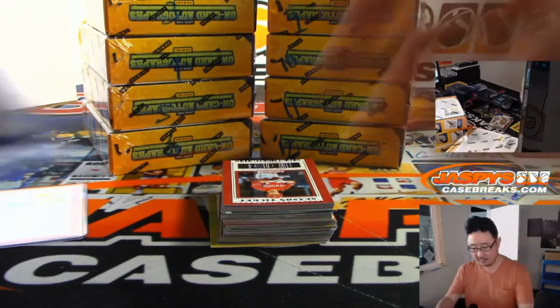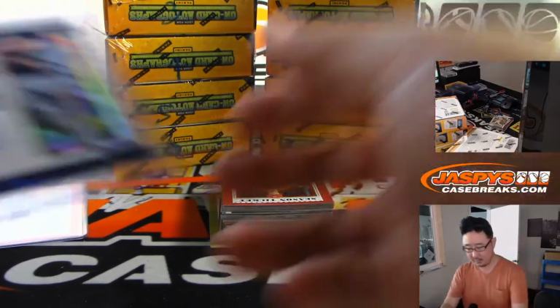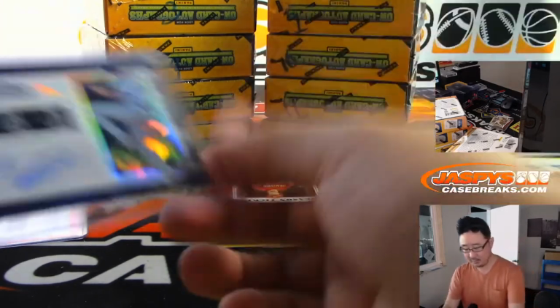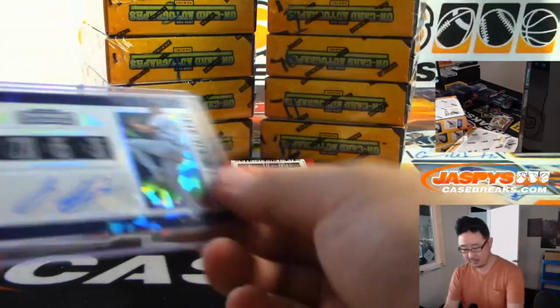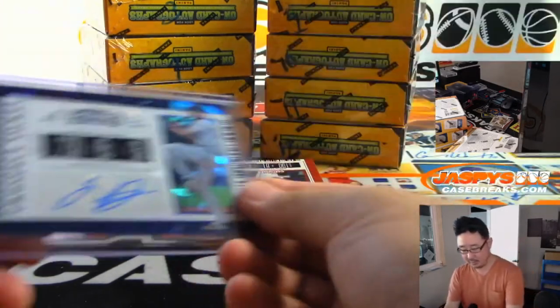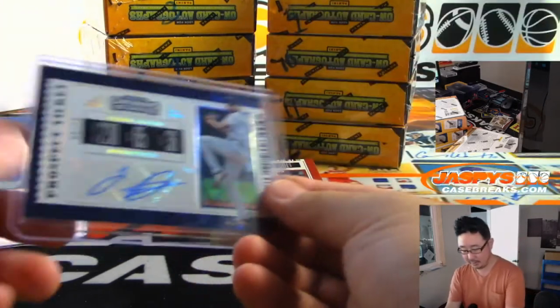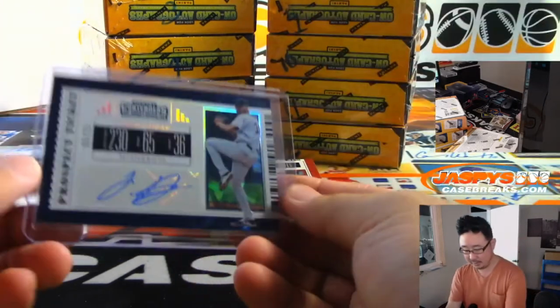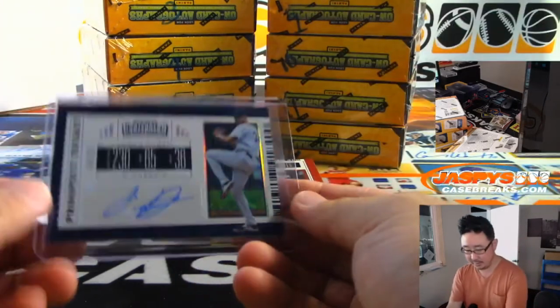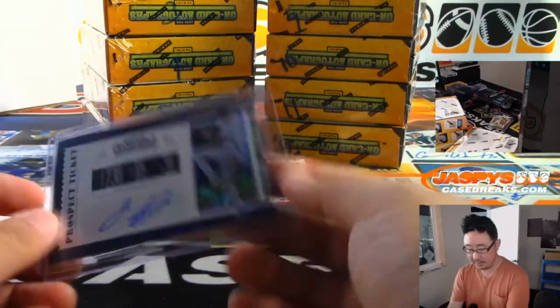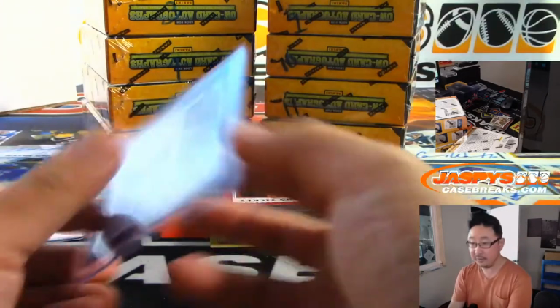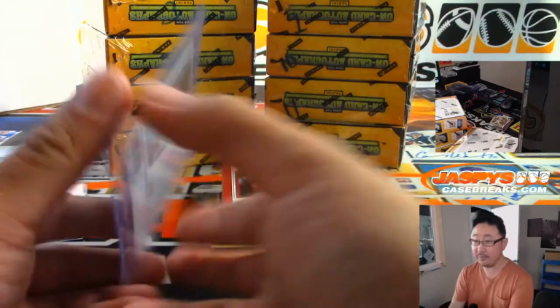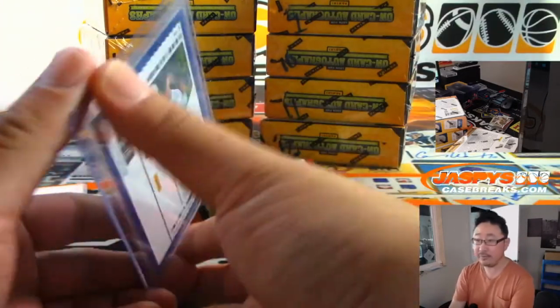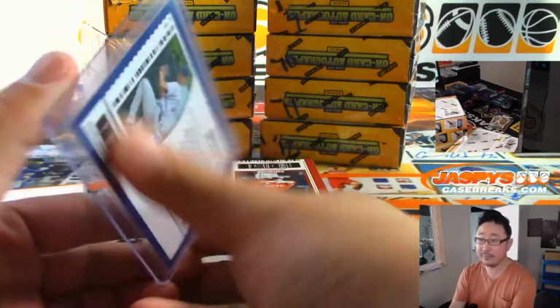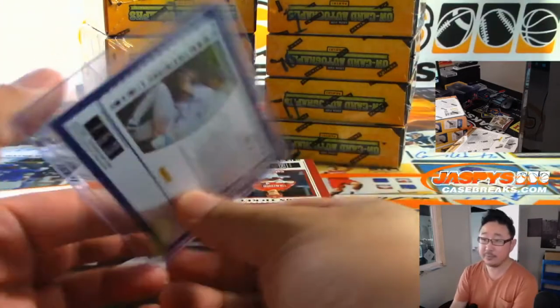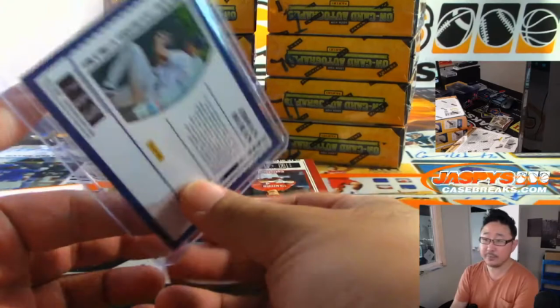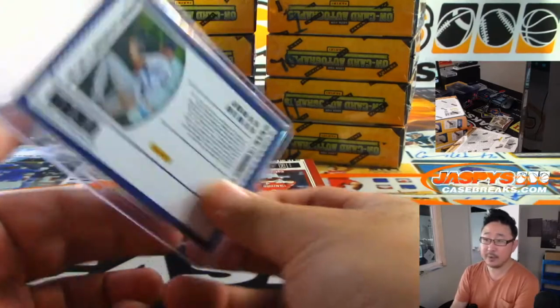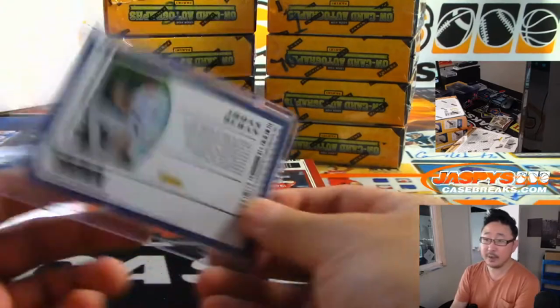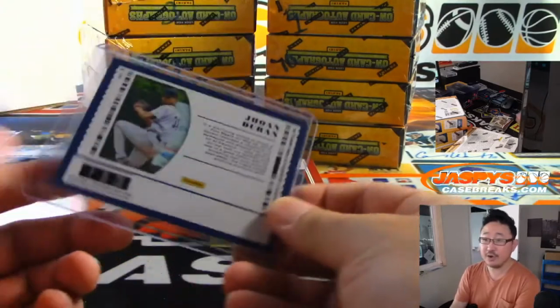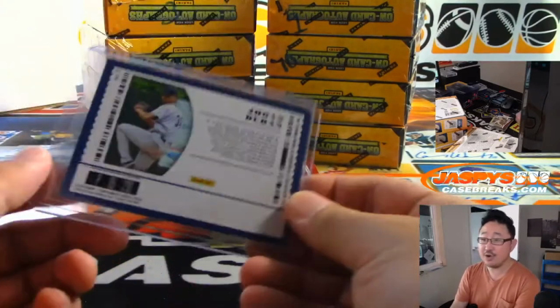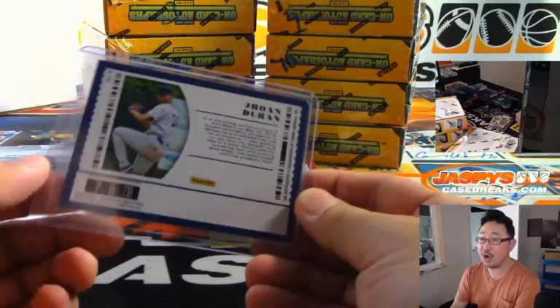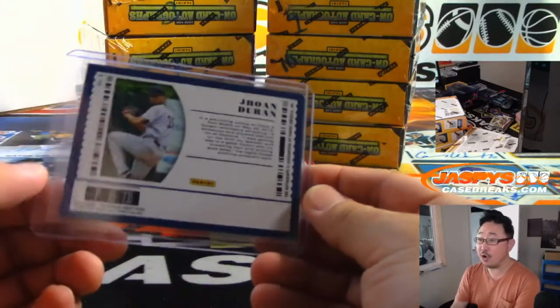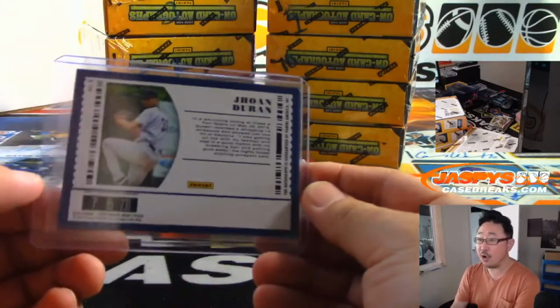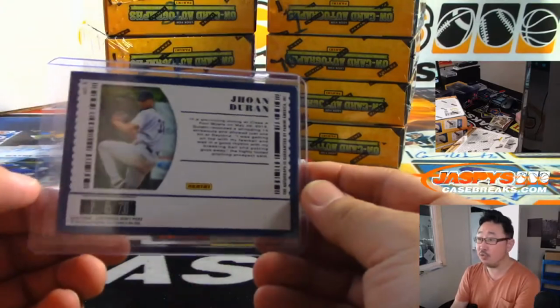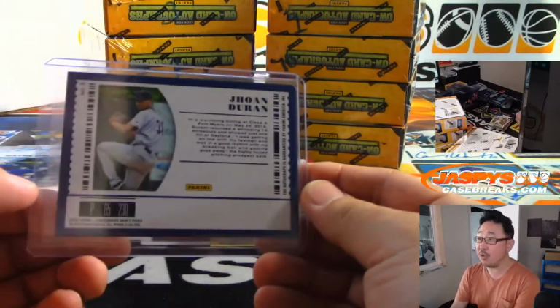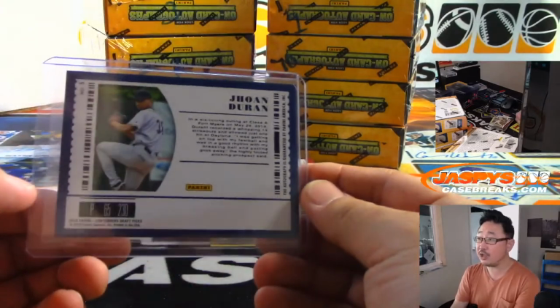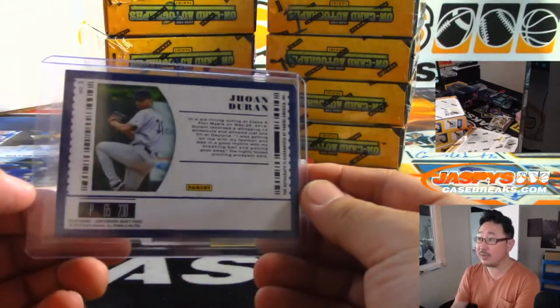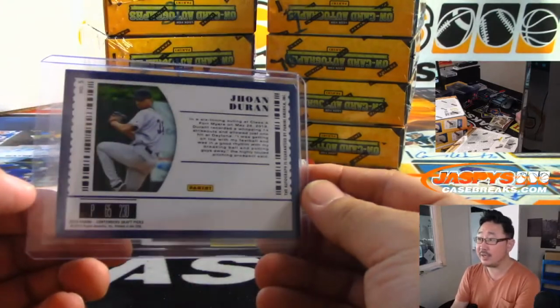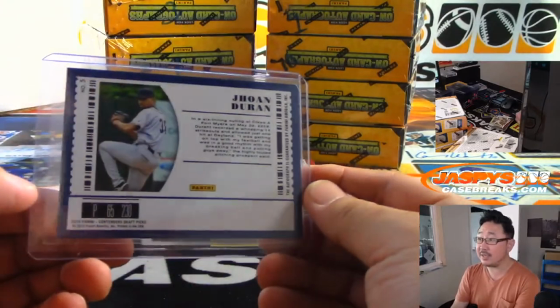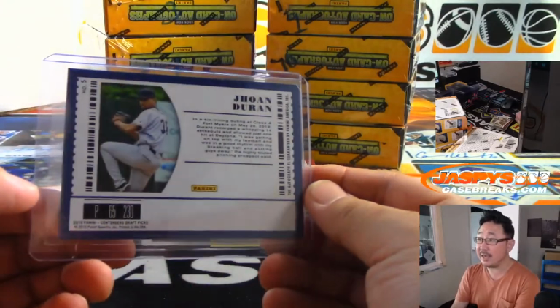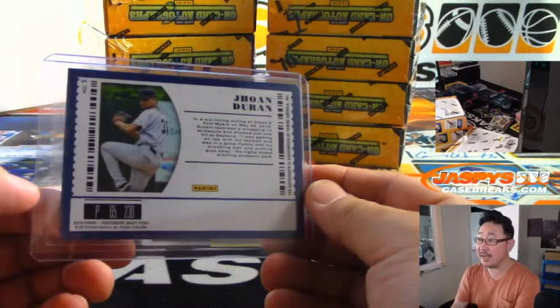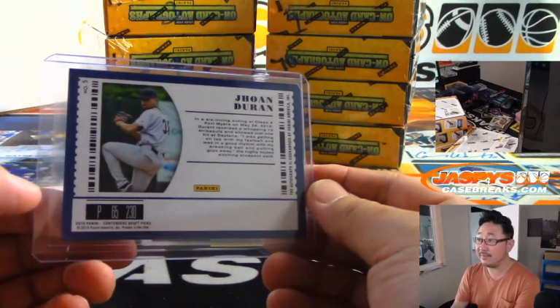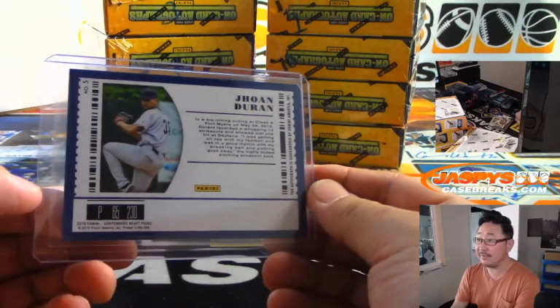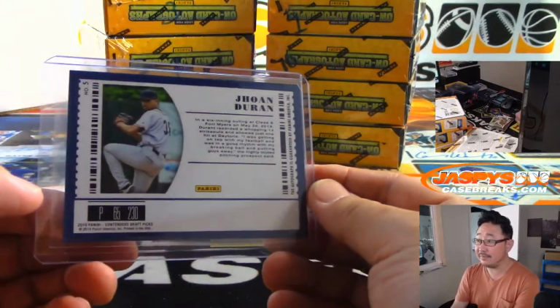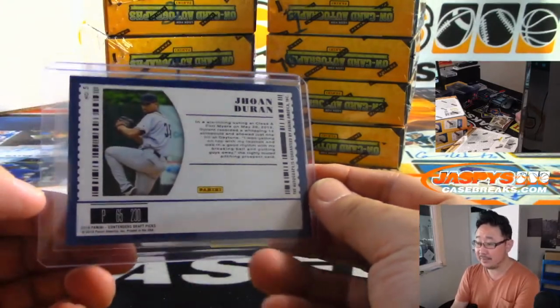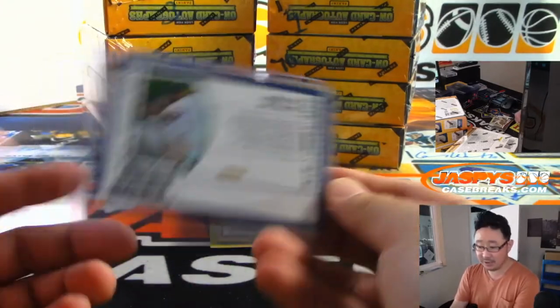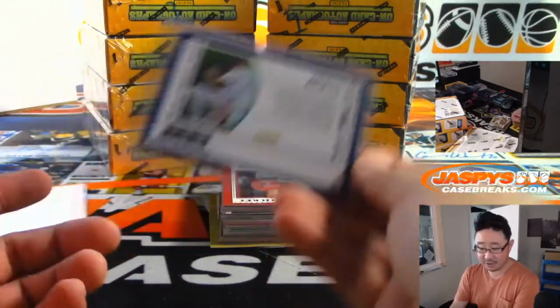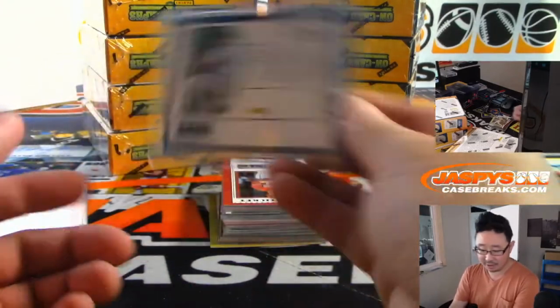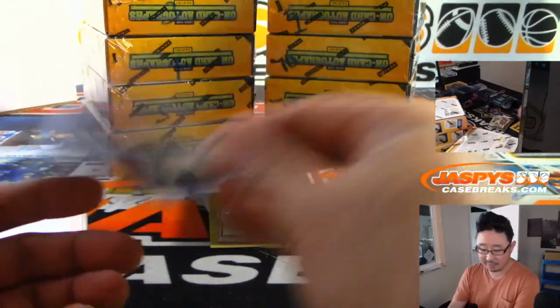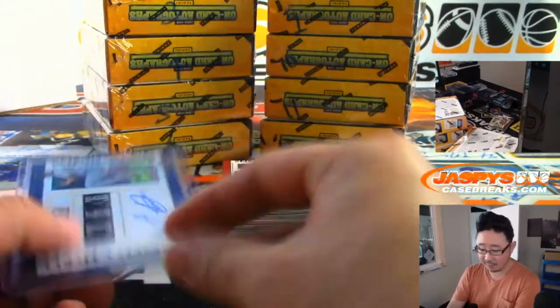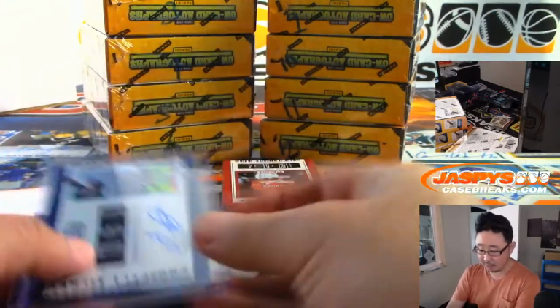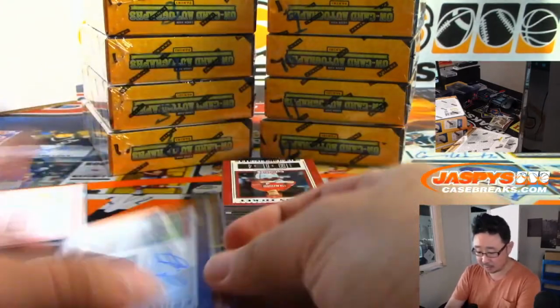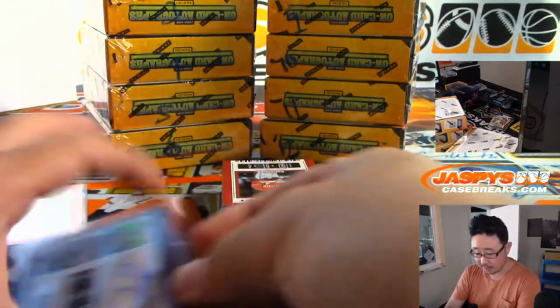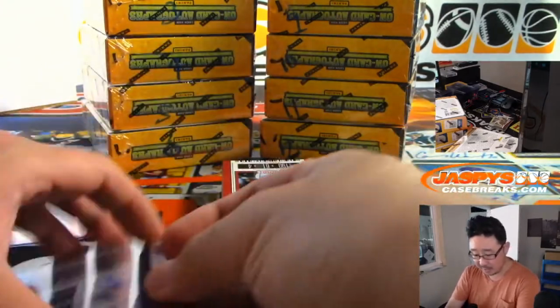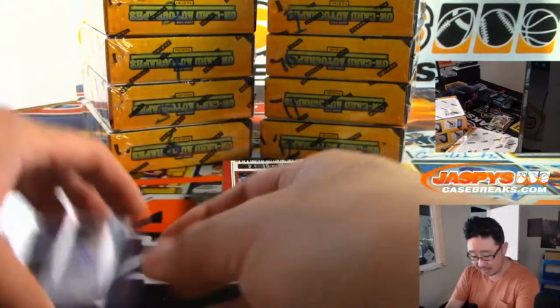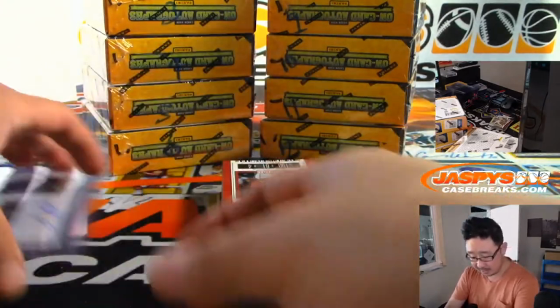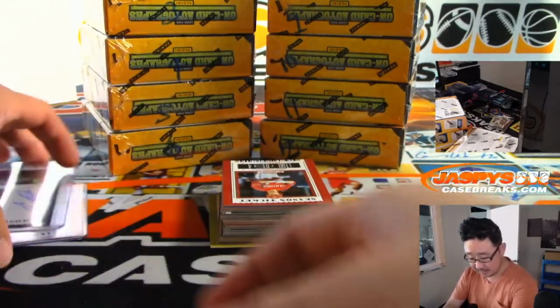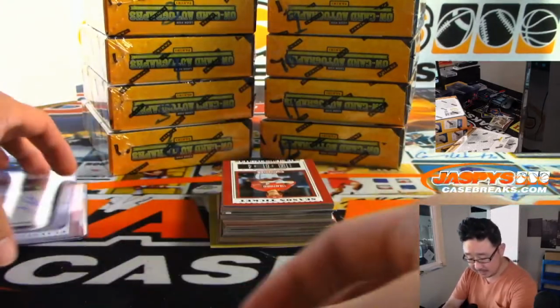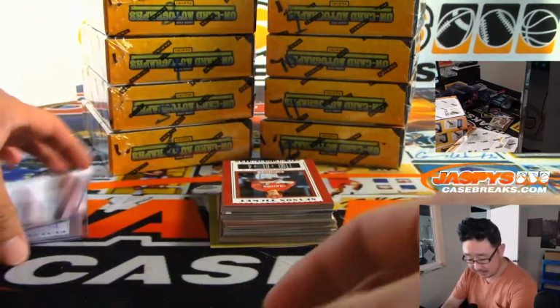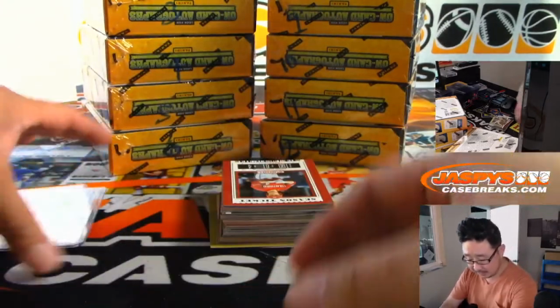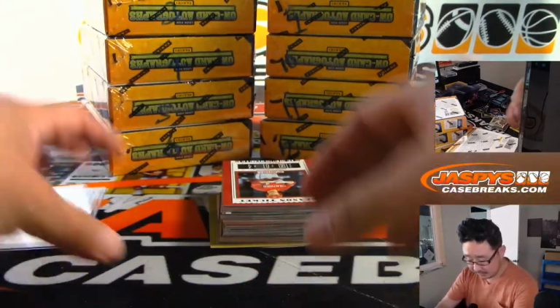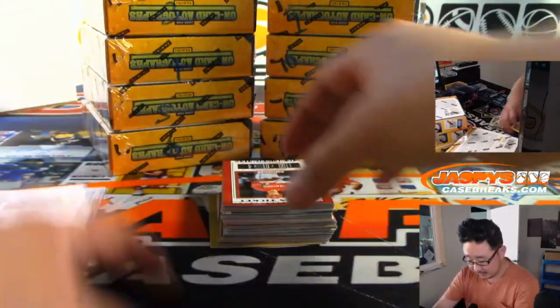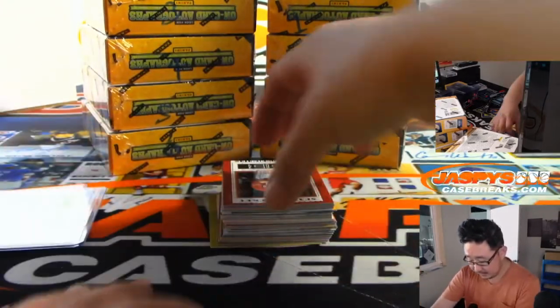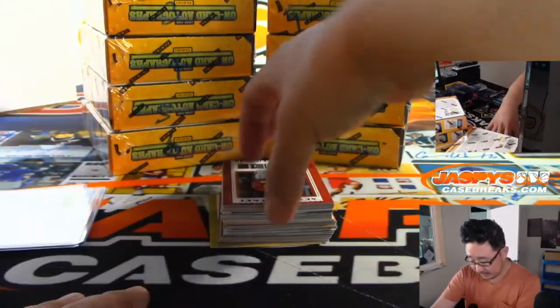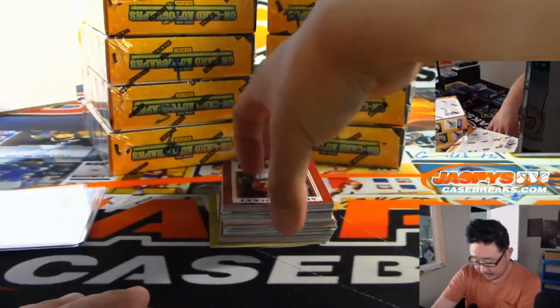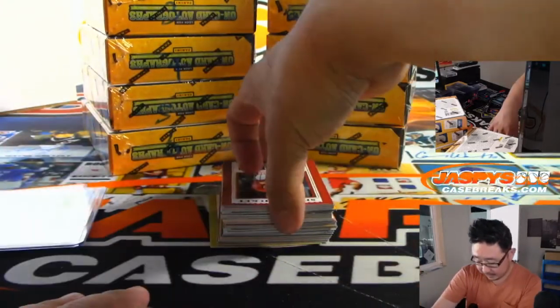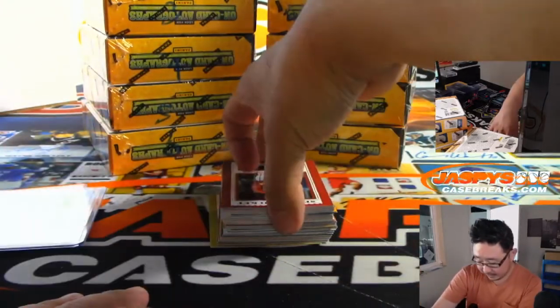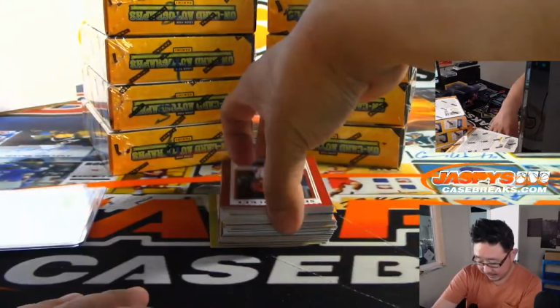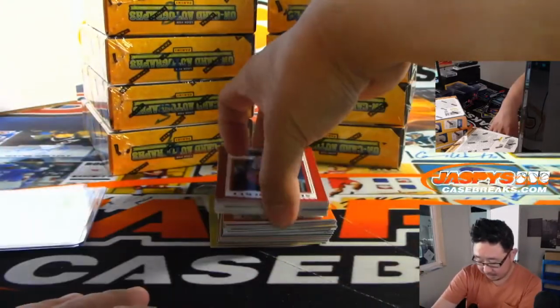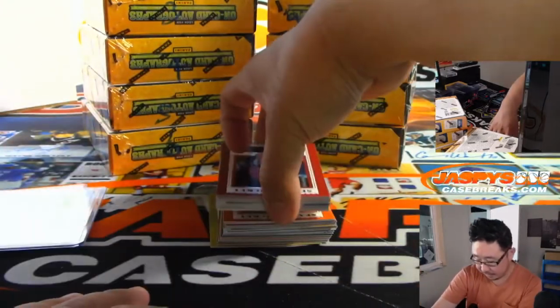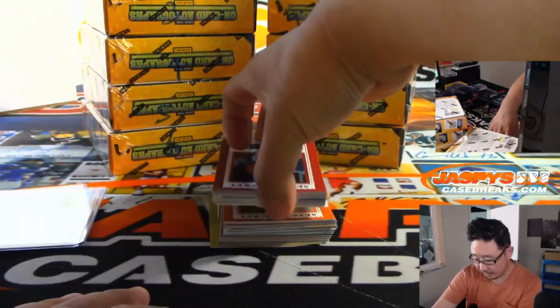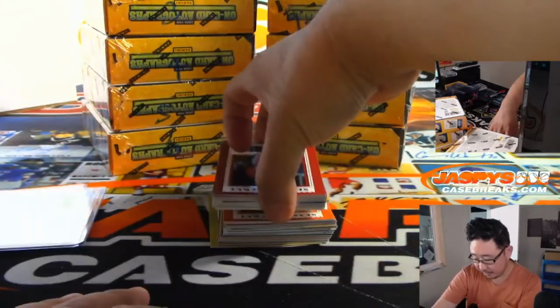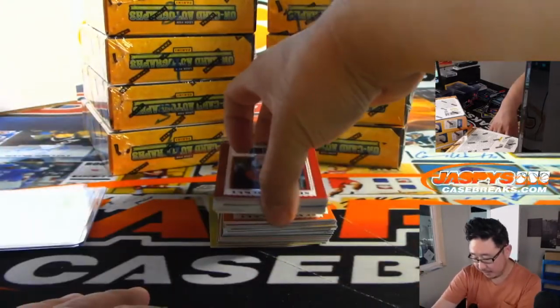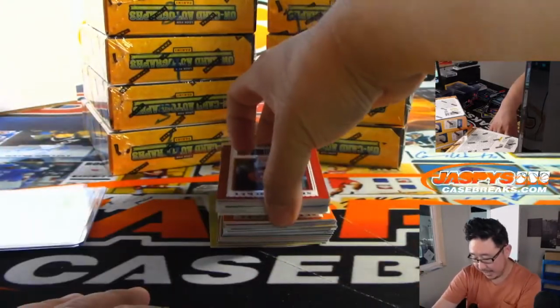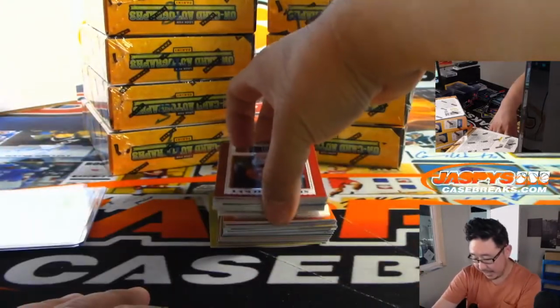And we've got Johan Duran, 6 out of 23. I think we've seen him in Bowman Chrome stuff, haven't we? No Rushmans yet. This is just our first box and like our third pack. Maybe he's a redemption.